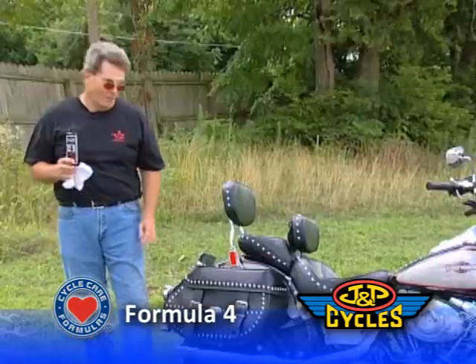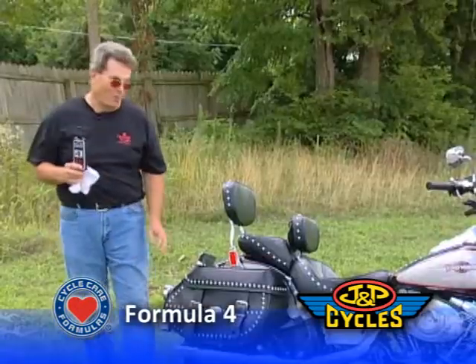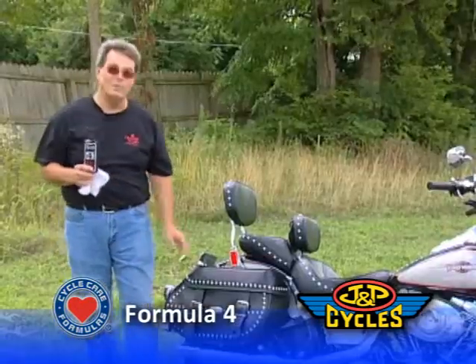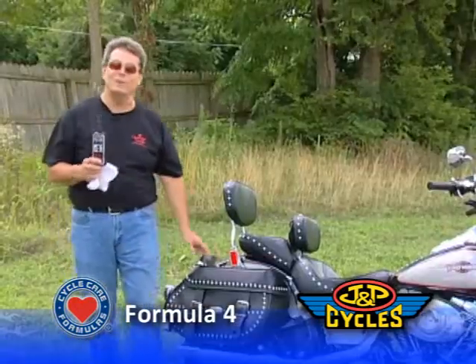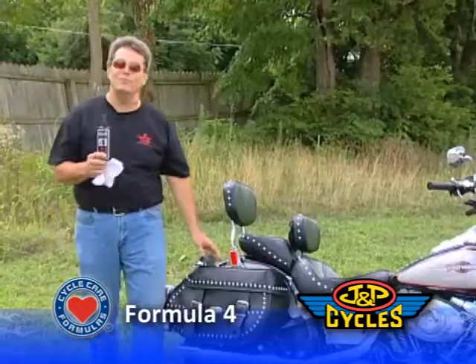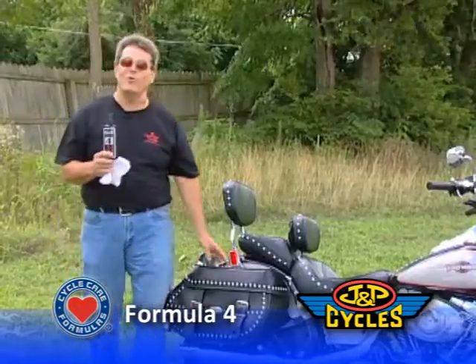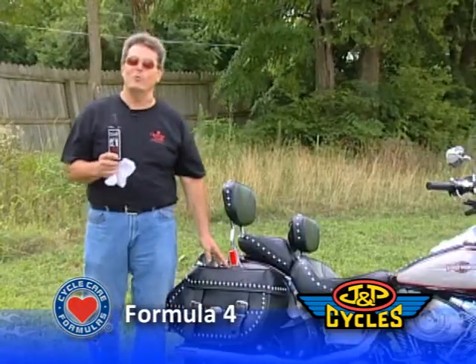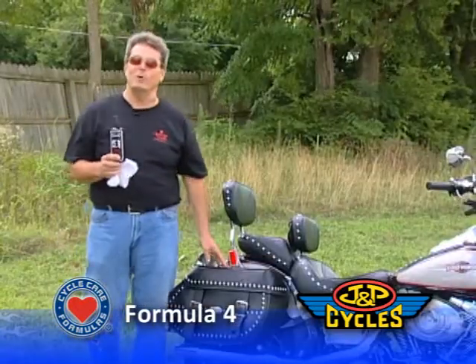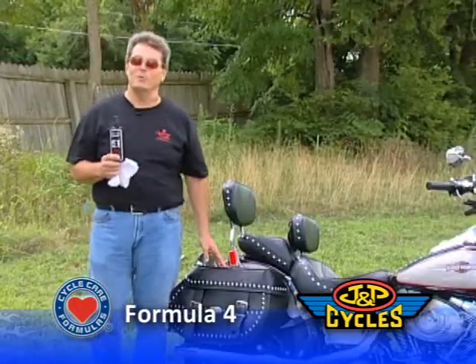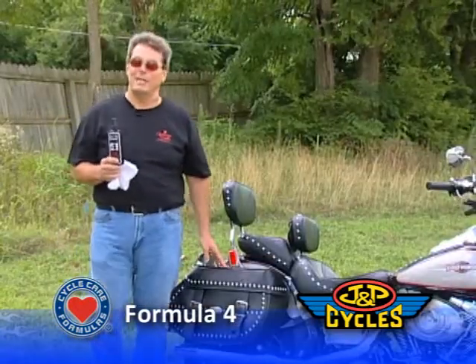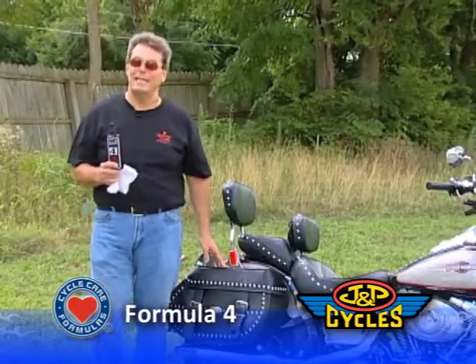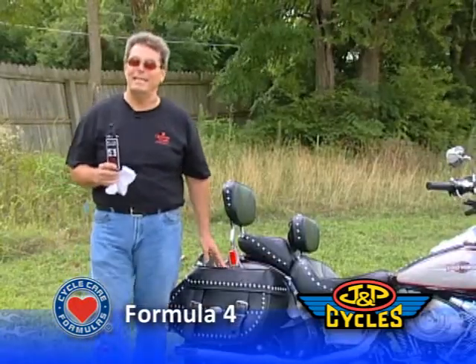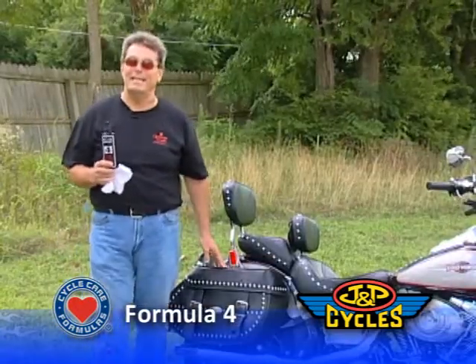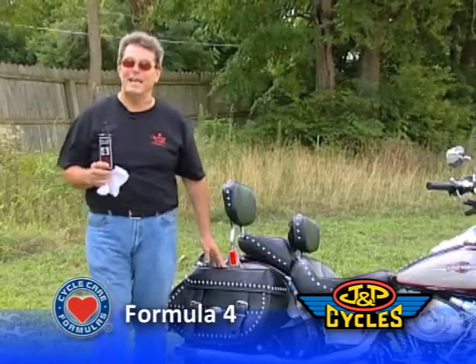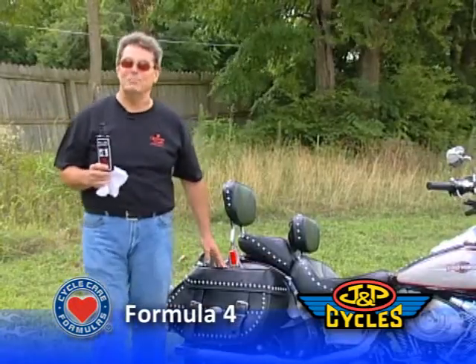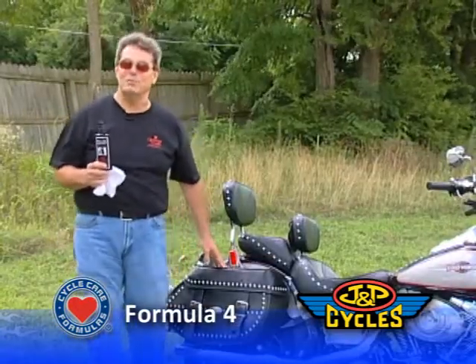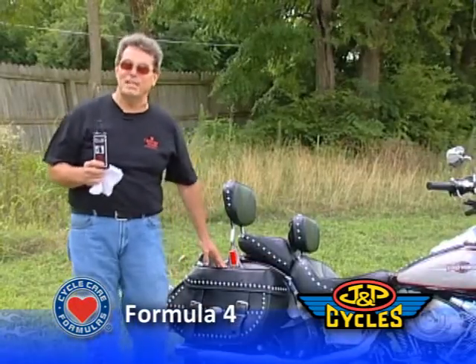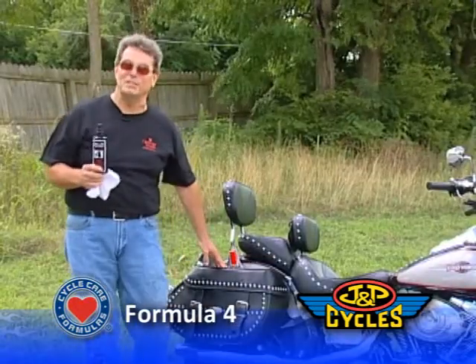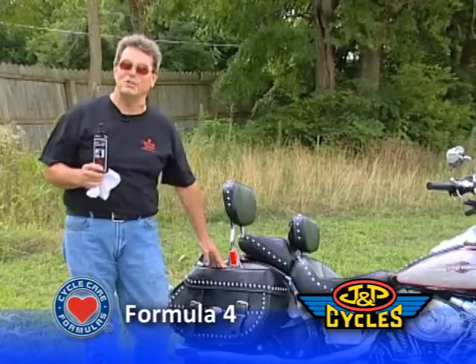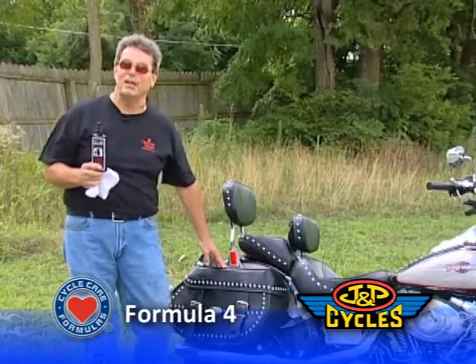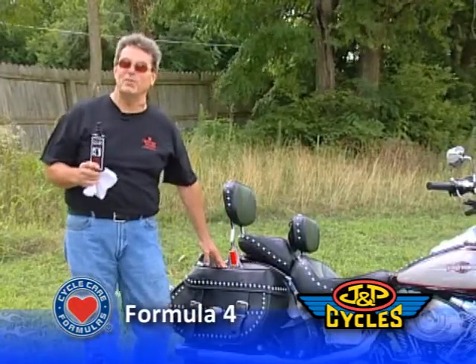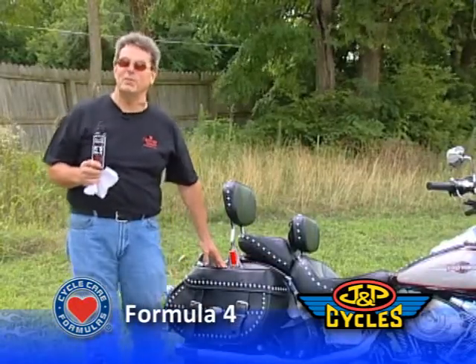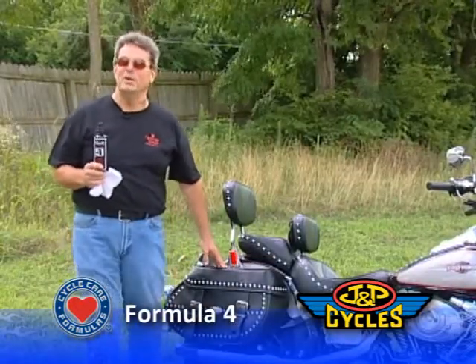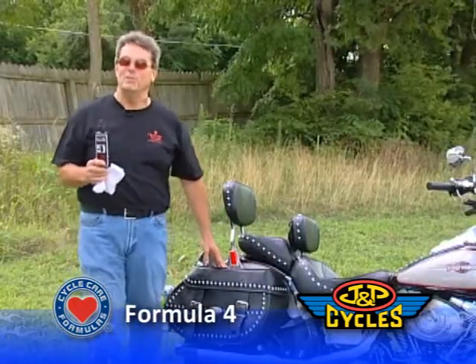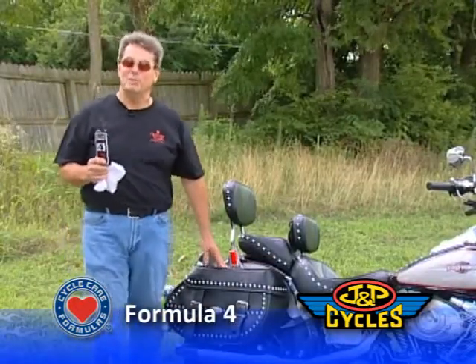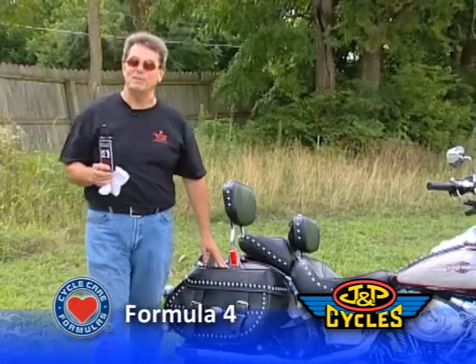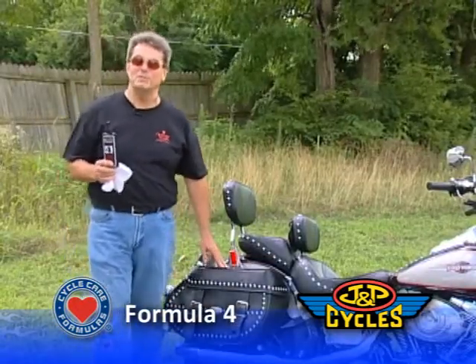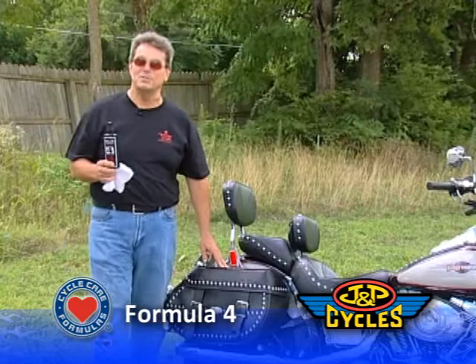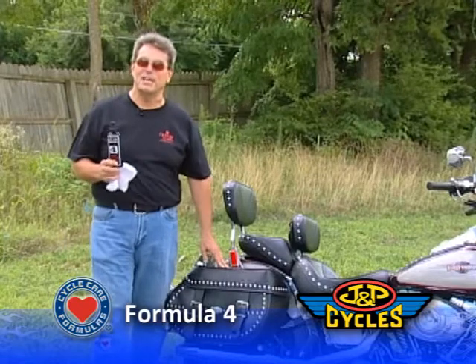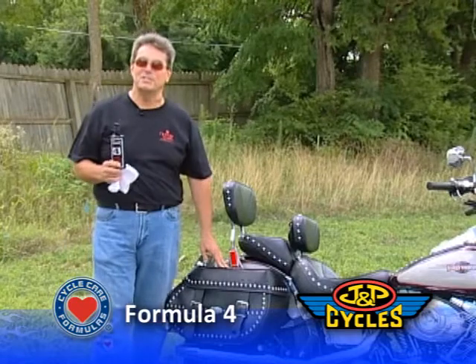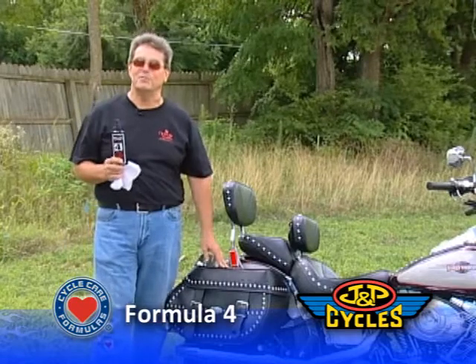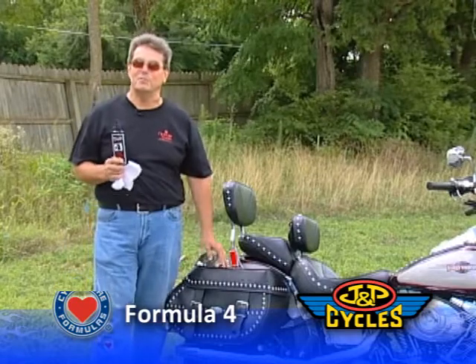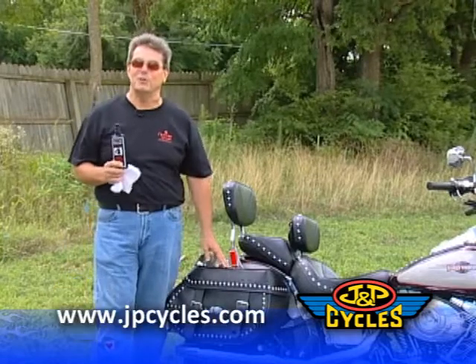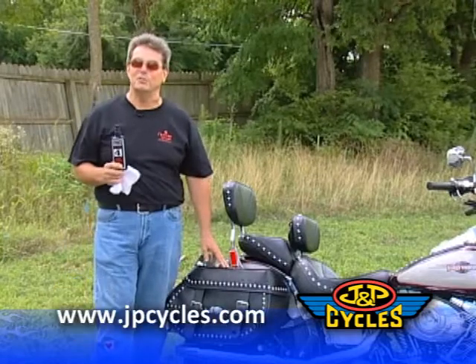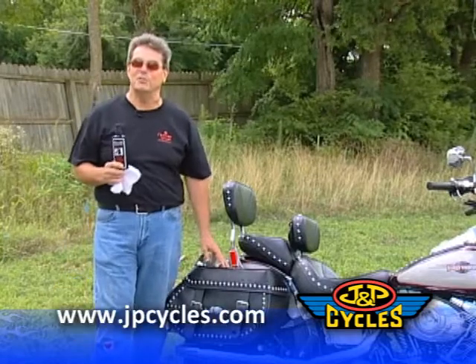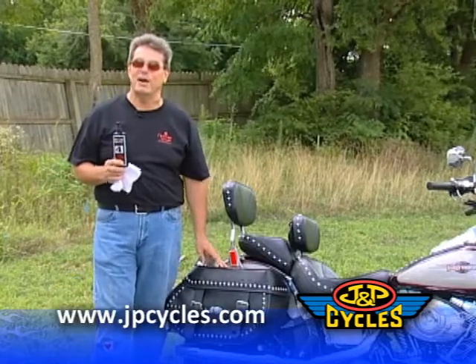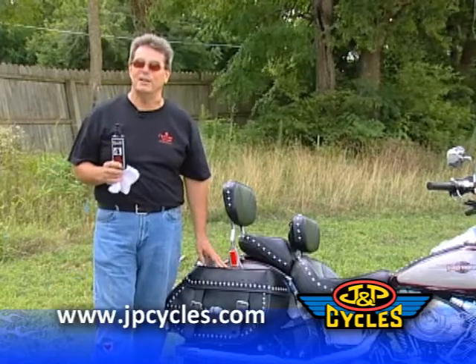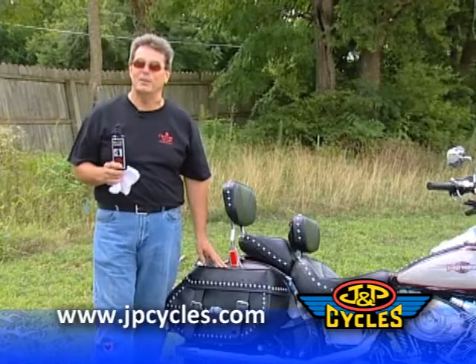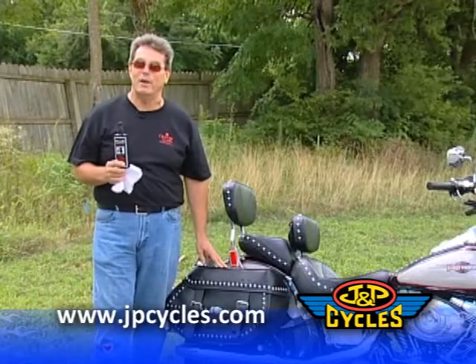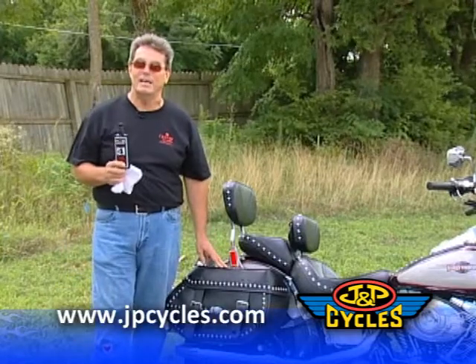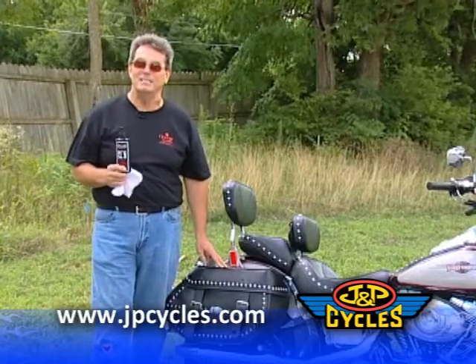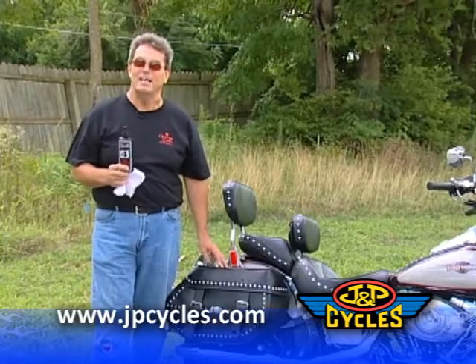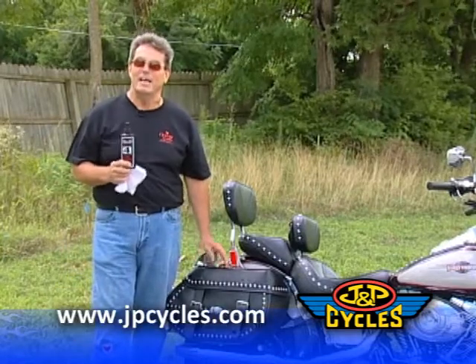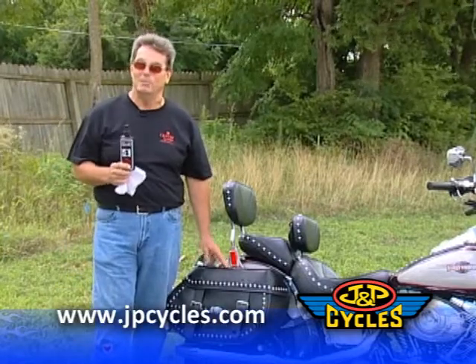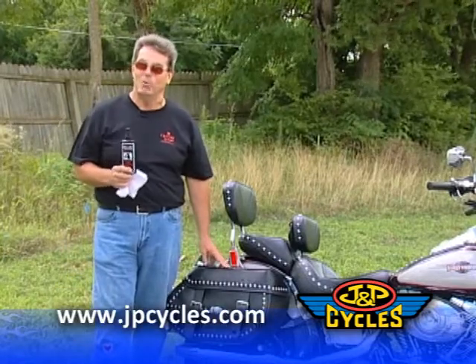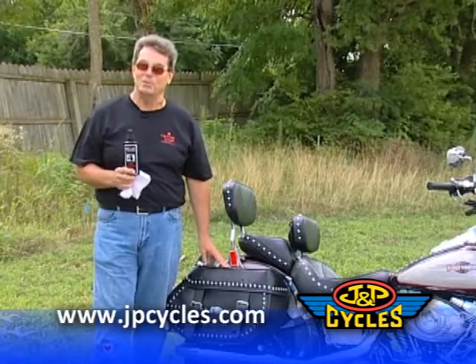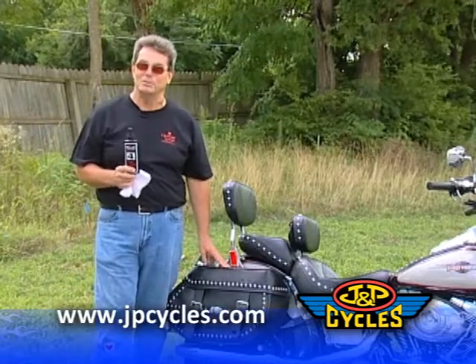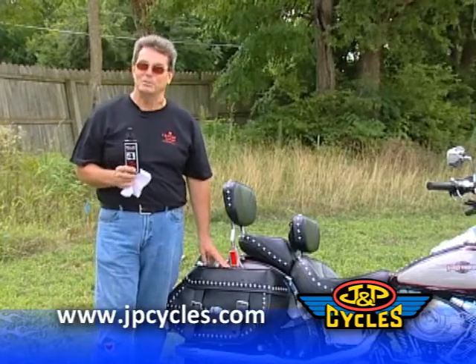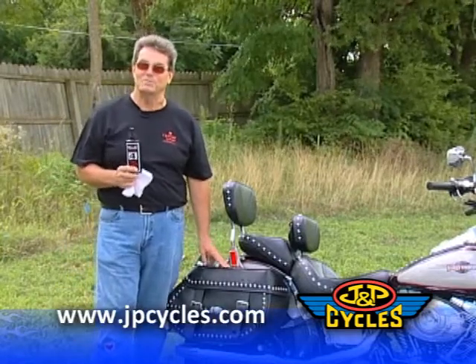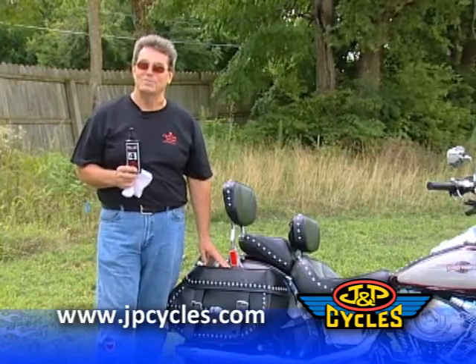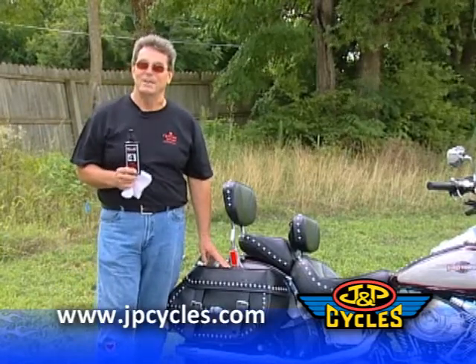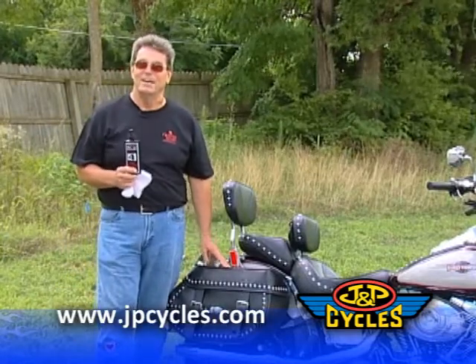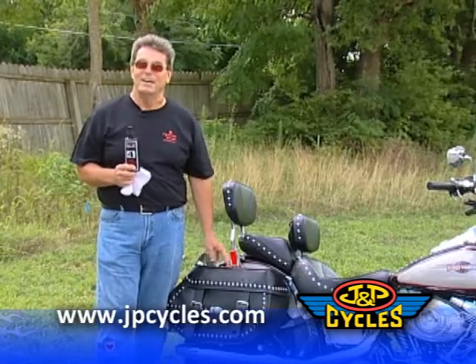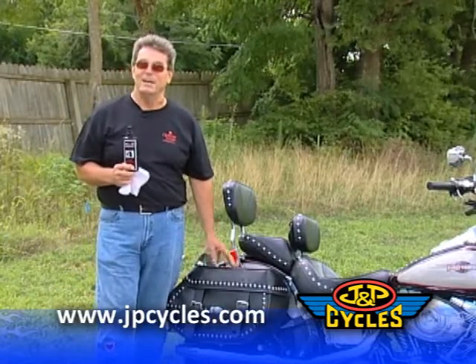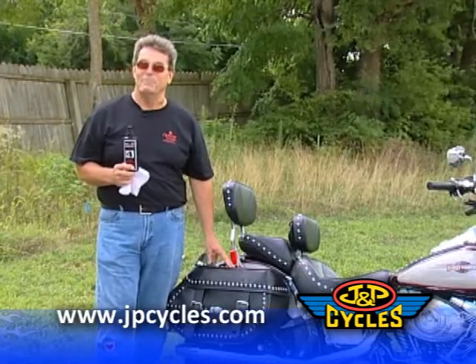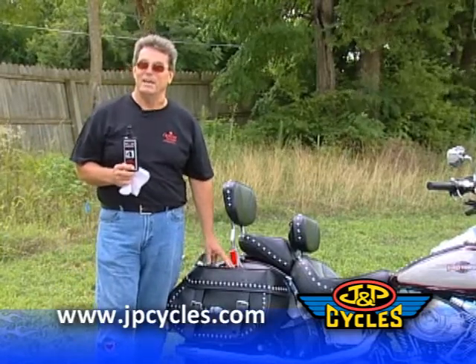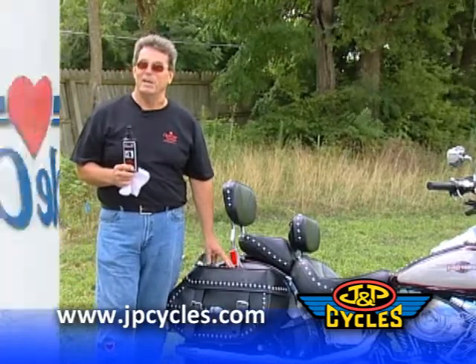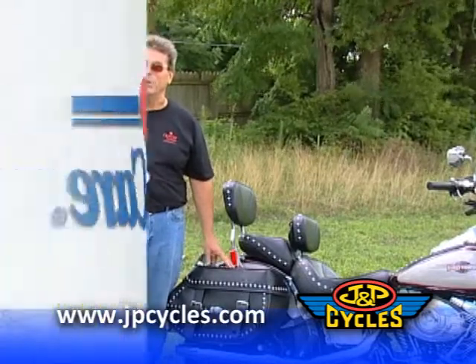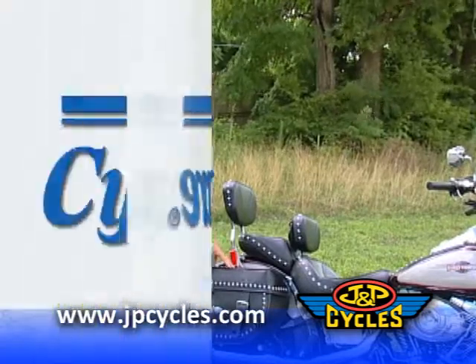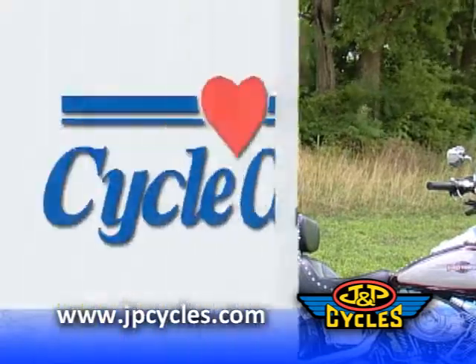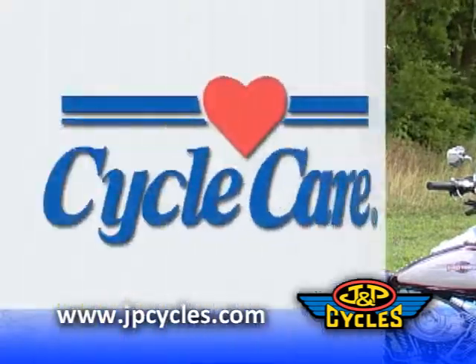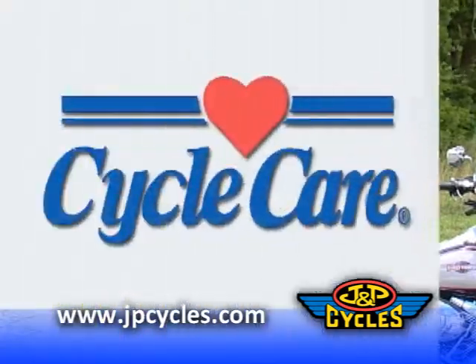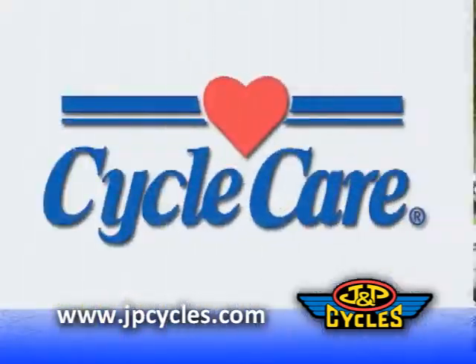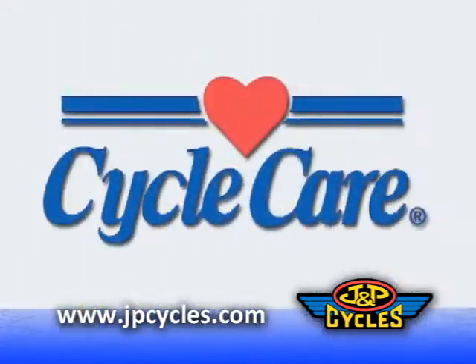Formula 4 will clean and protect your leather, plus protect it from ultraviolet rays and moisture, and make it look great.